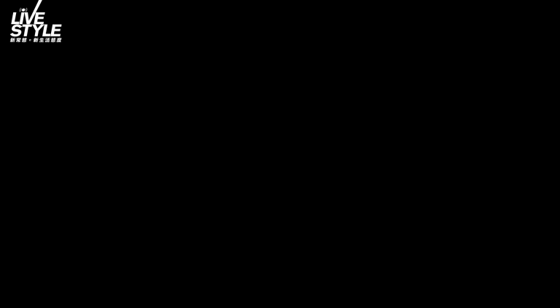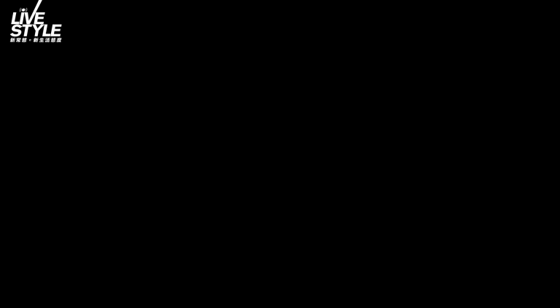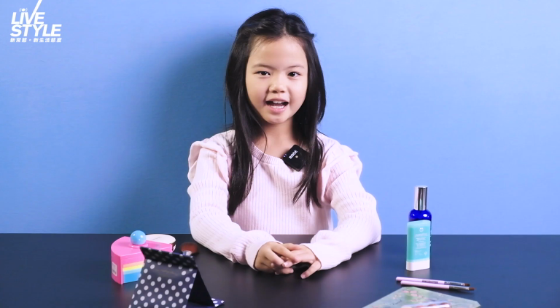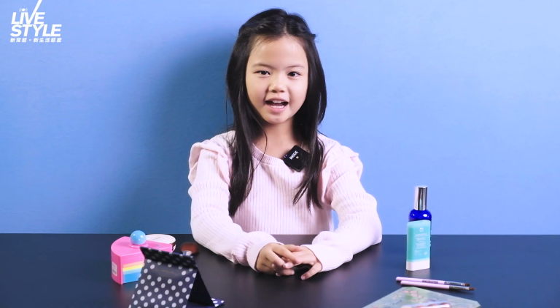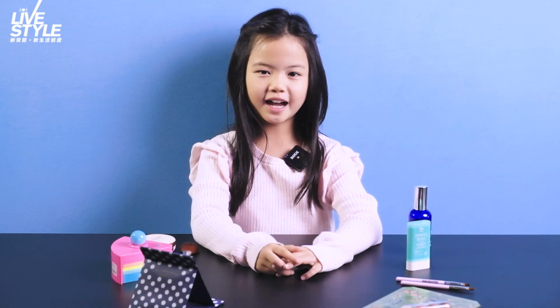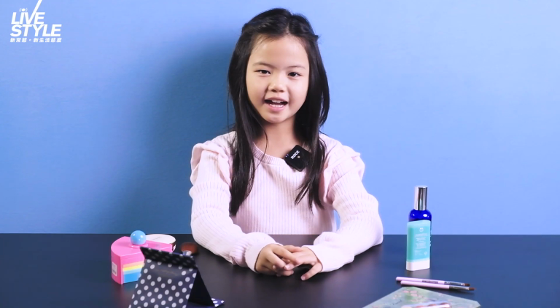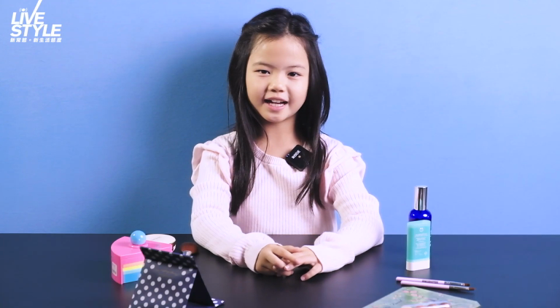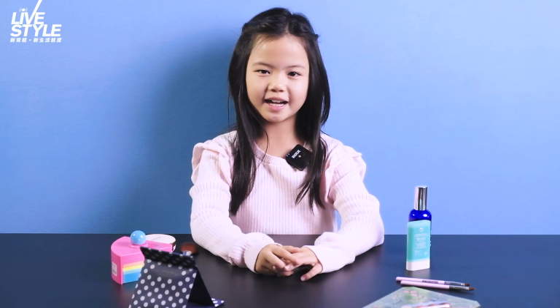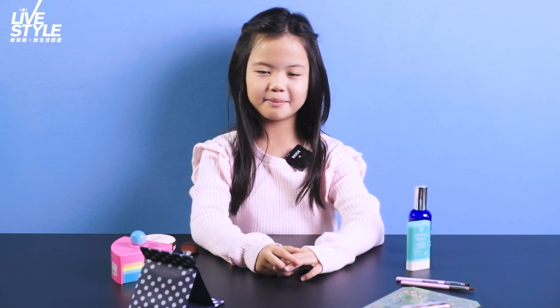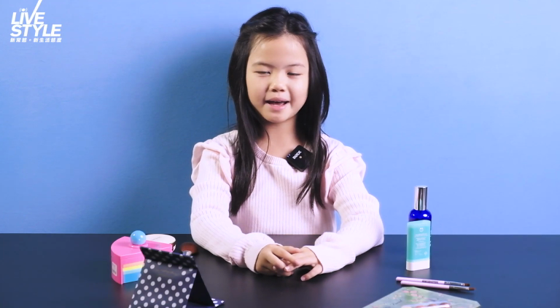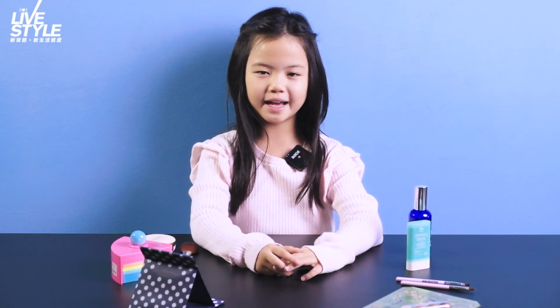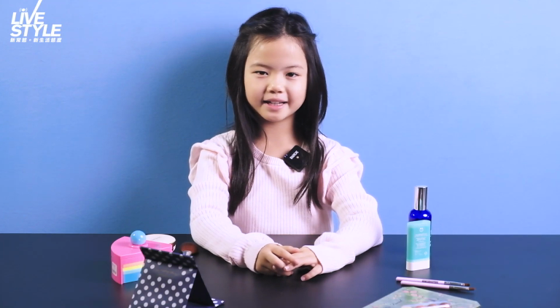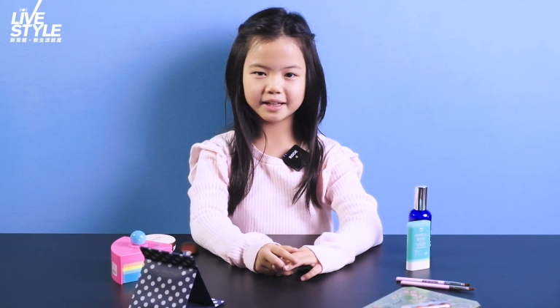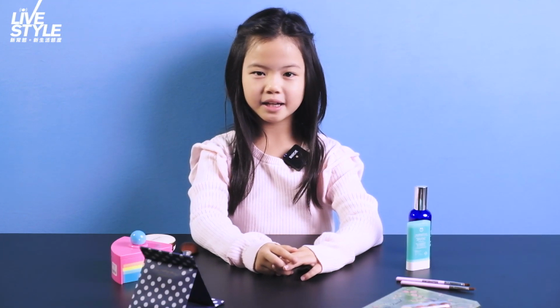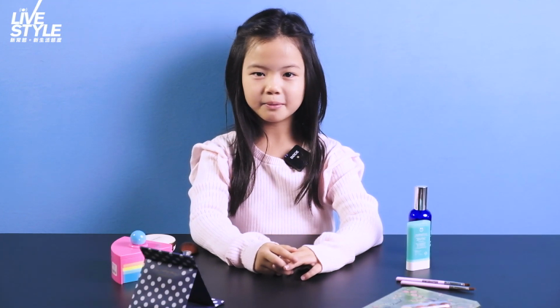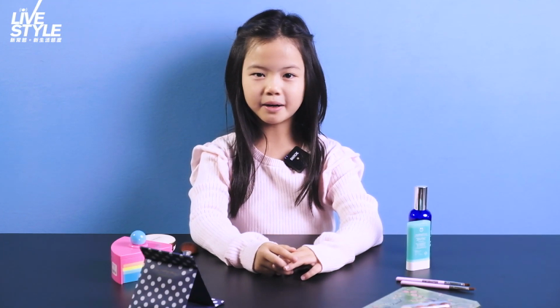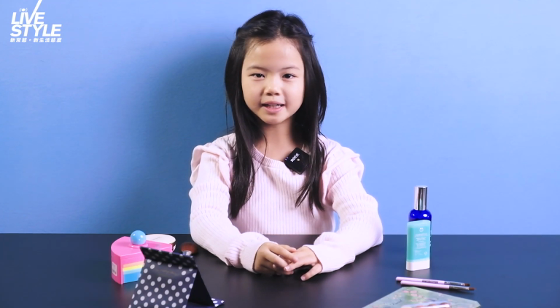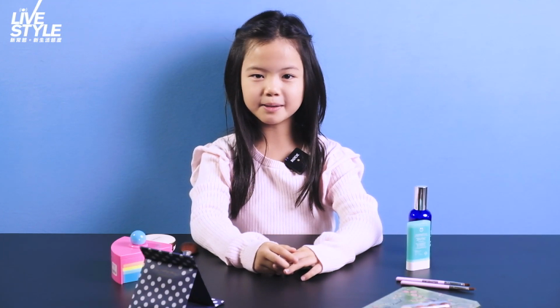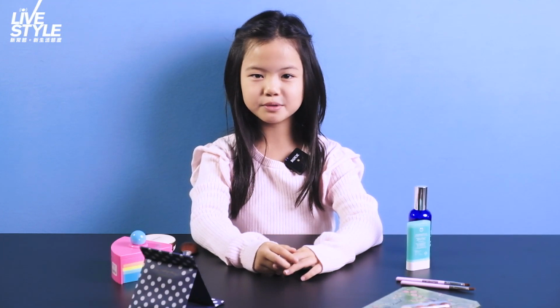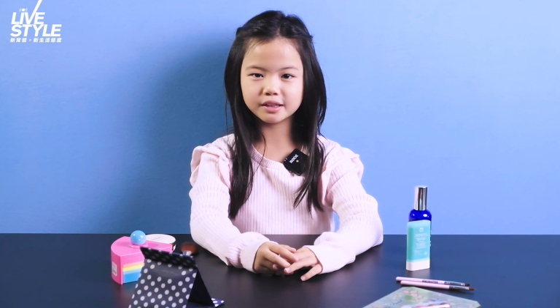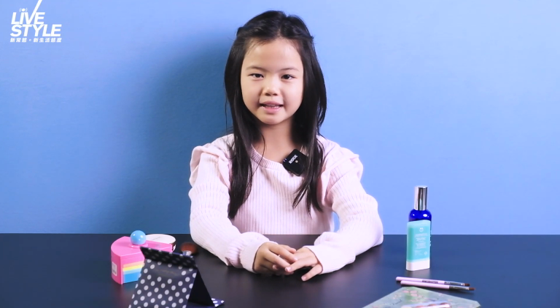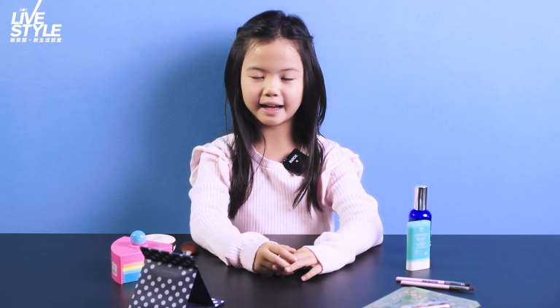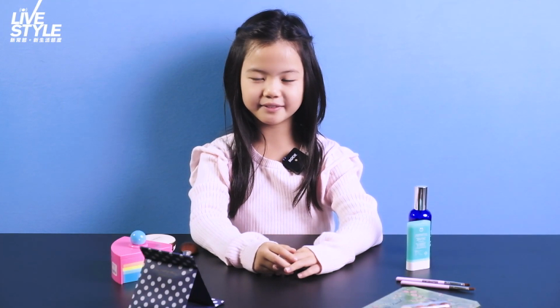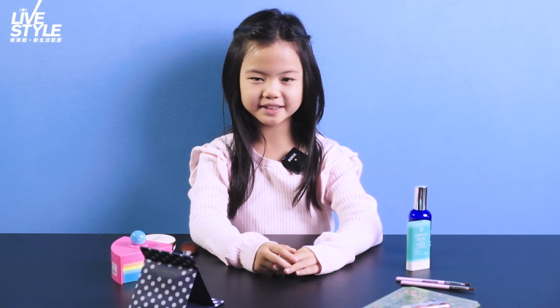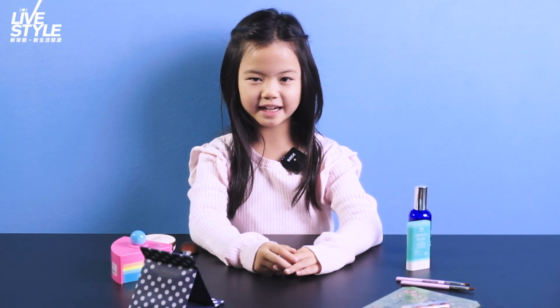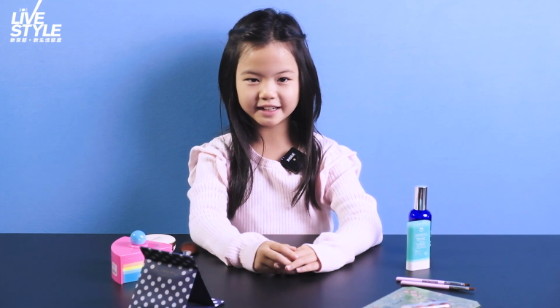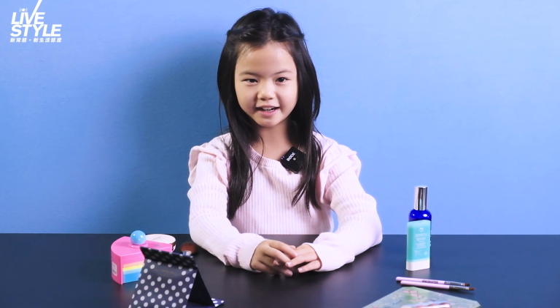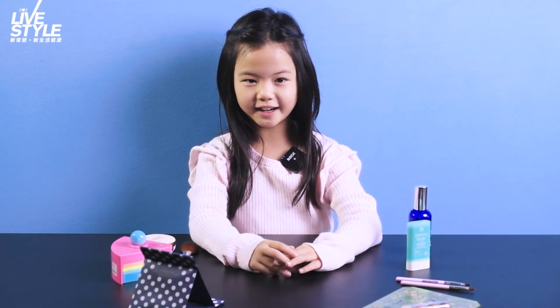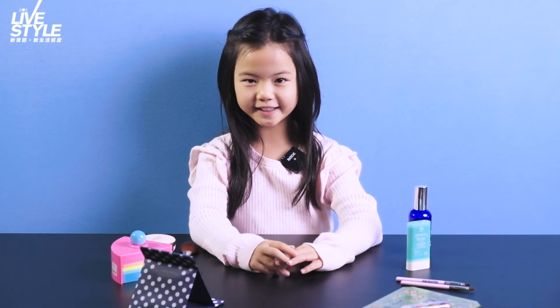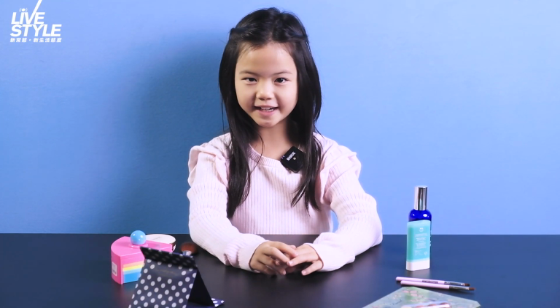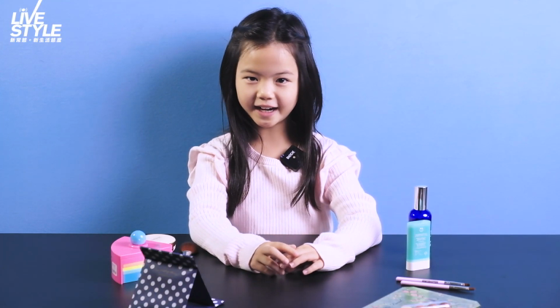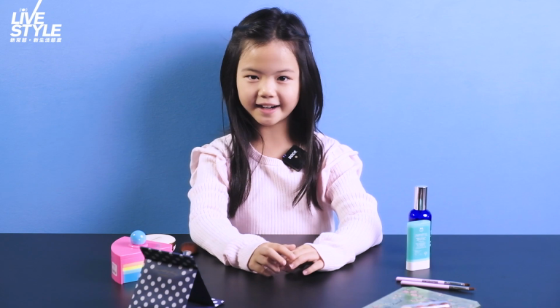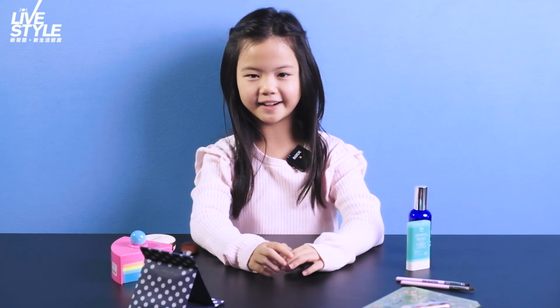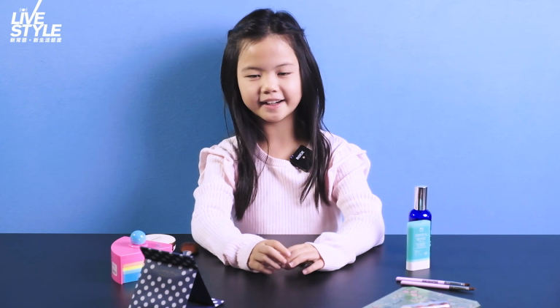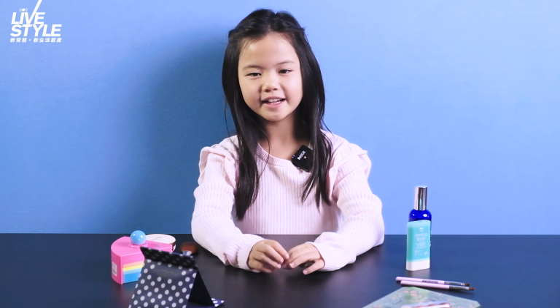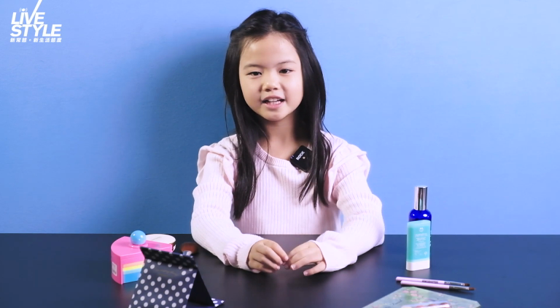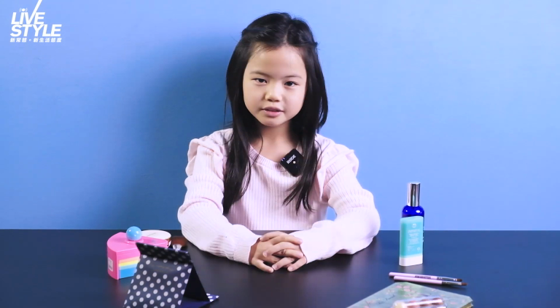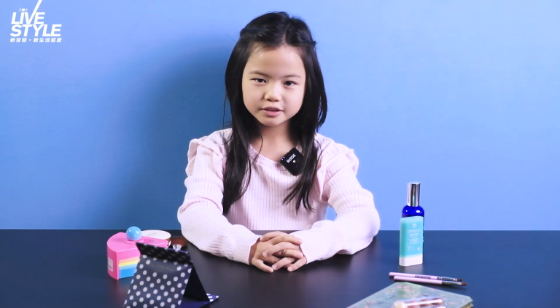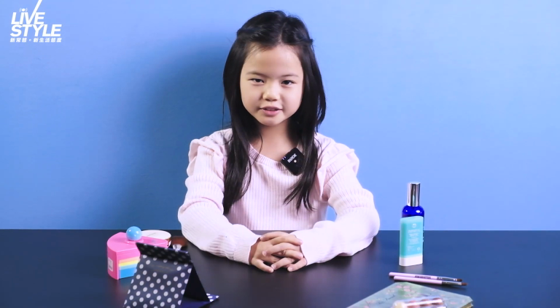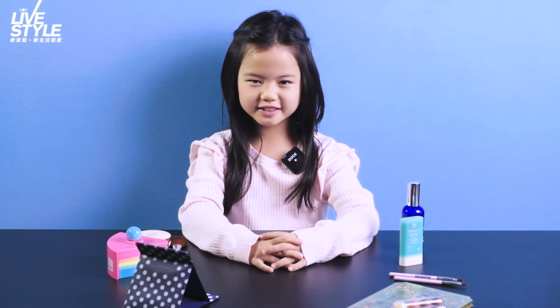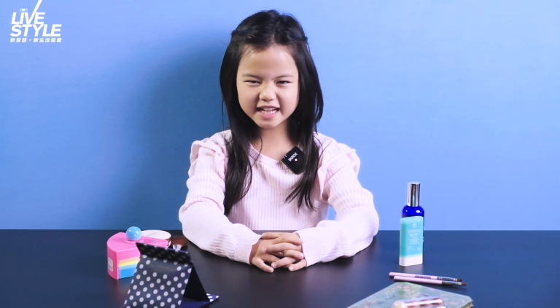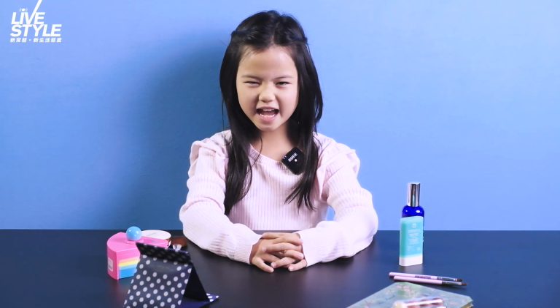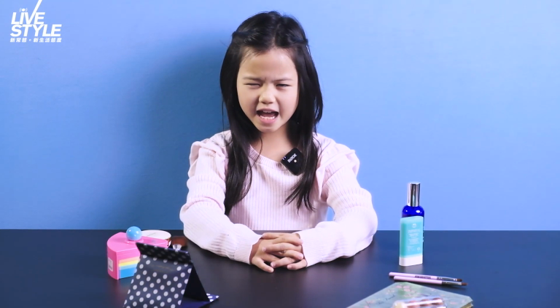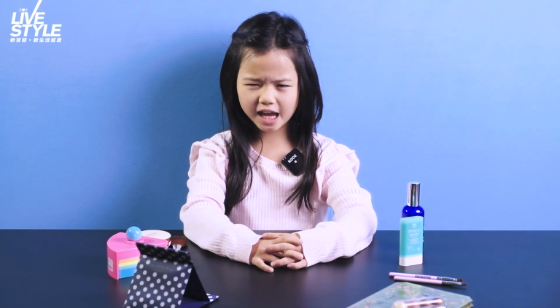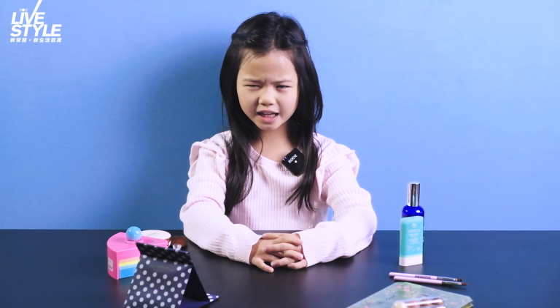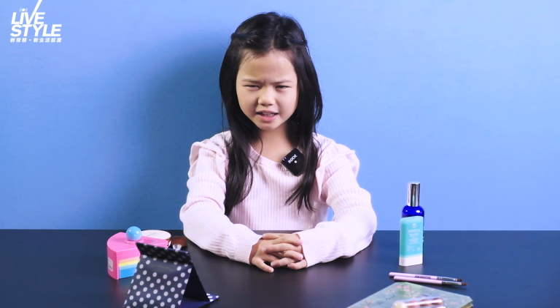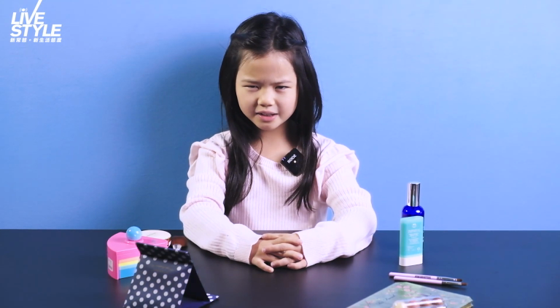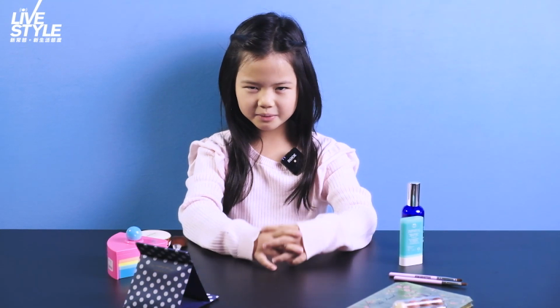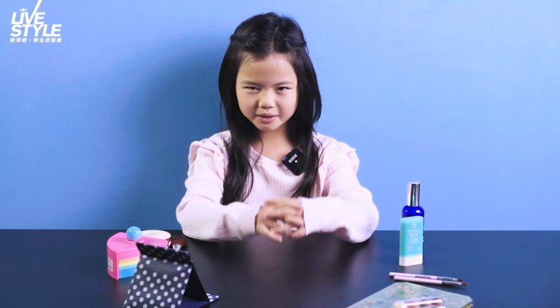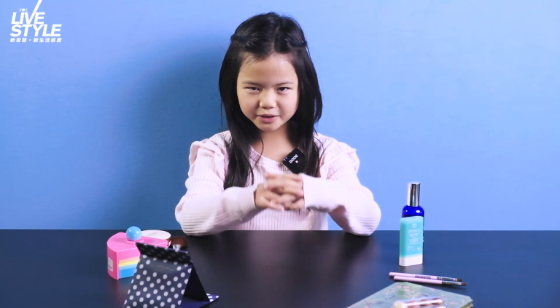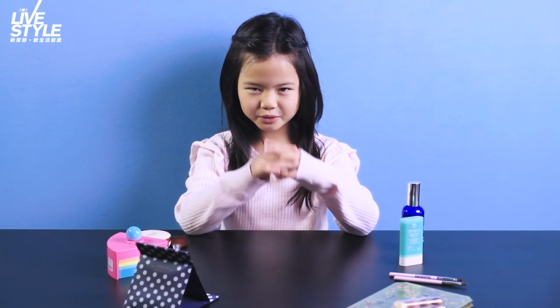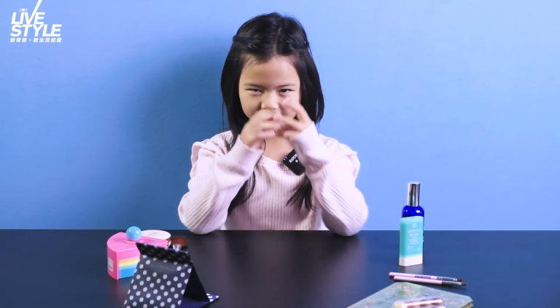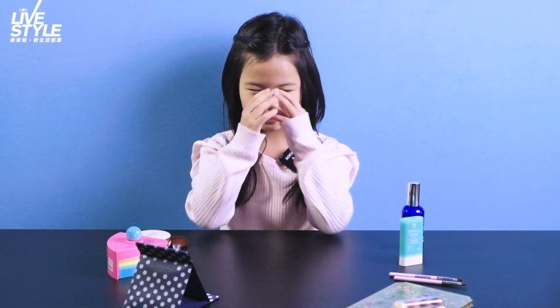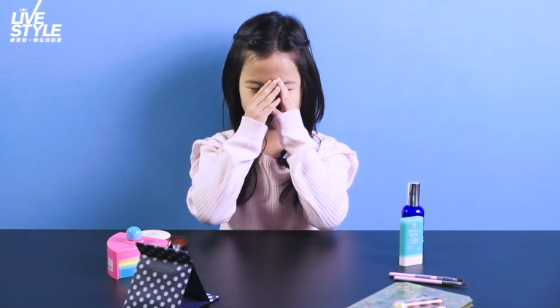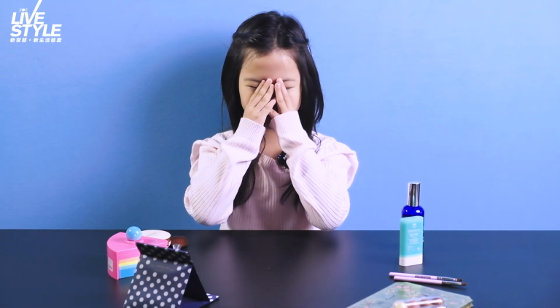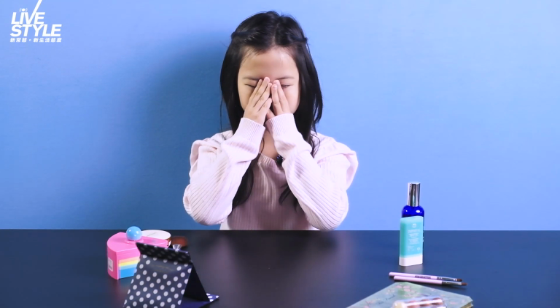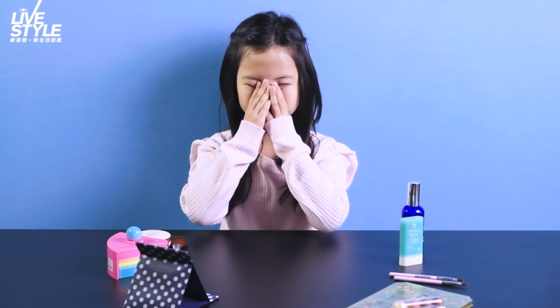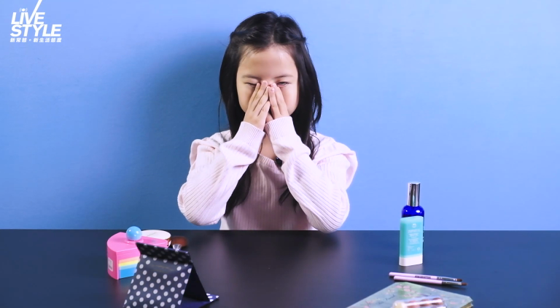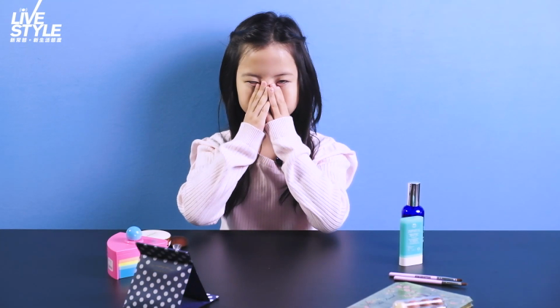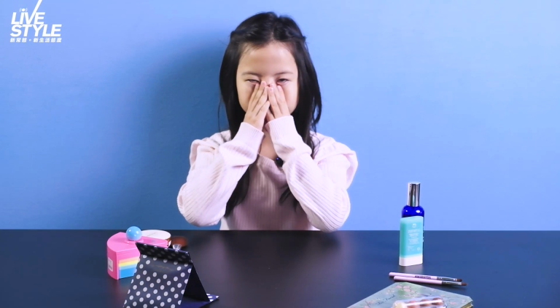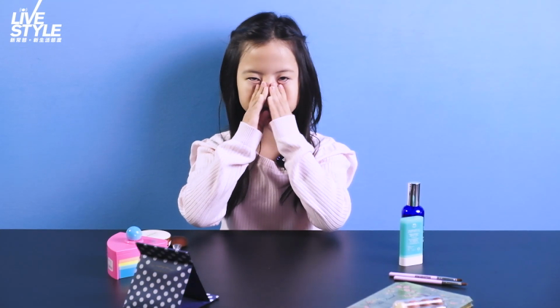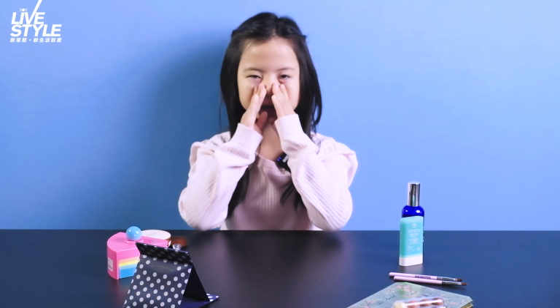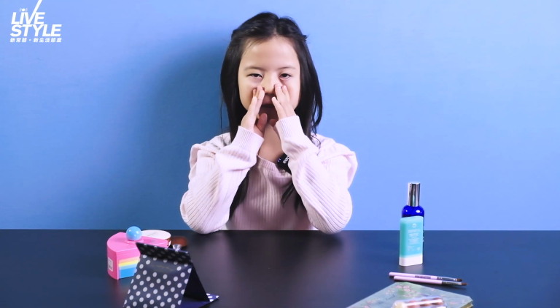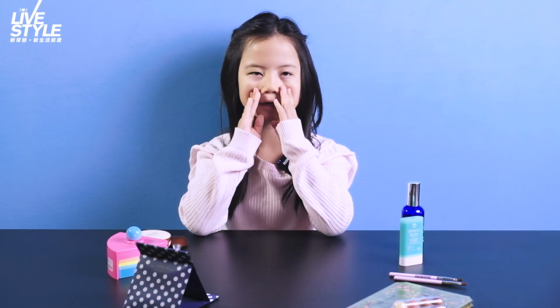Hi, I'm Maddie. Welcome to Lifestyle Hong Kong. Today, we are doing Soft Reco.